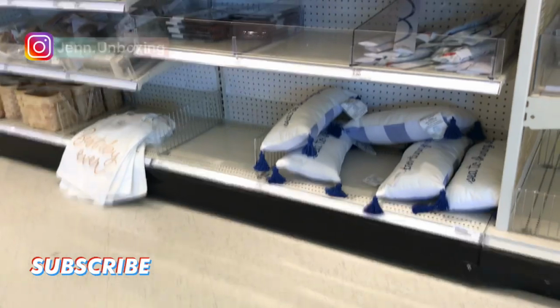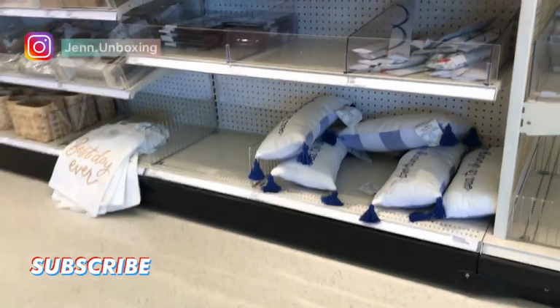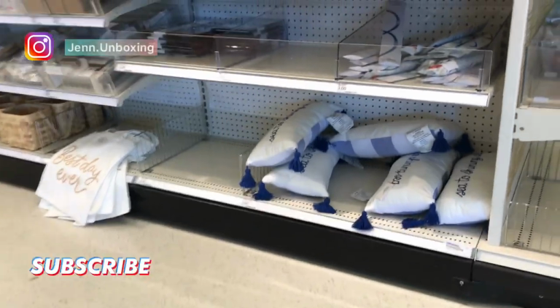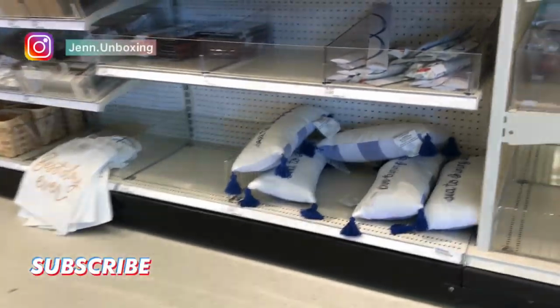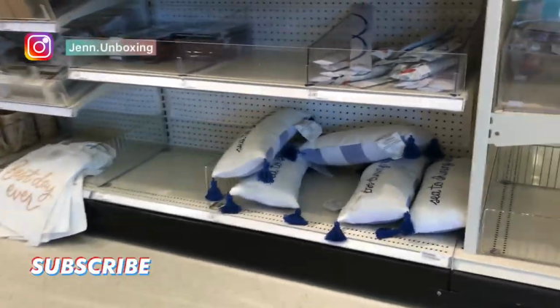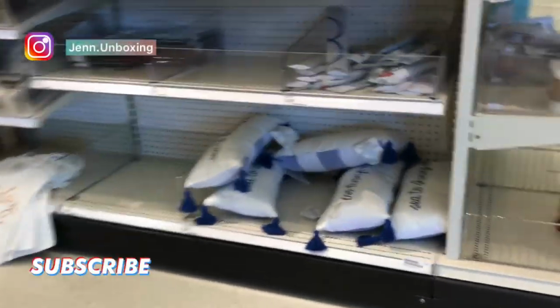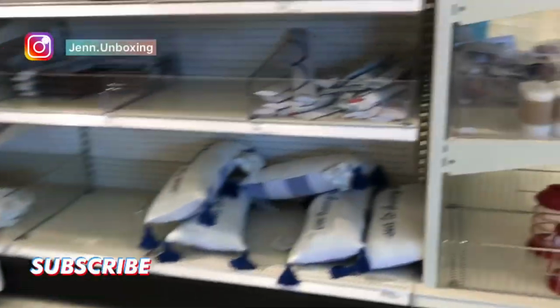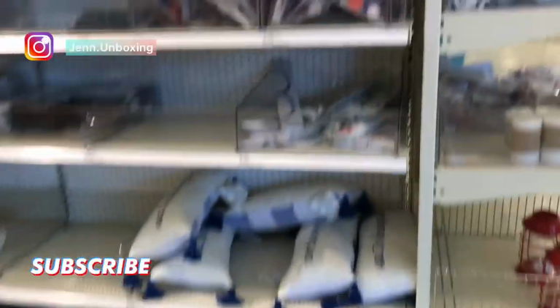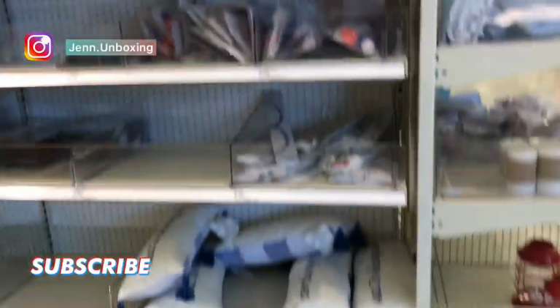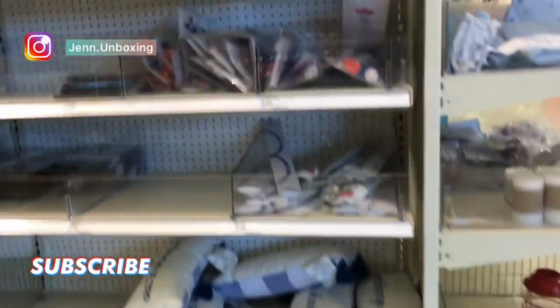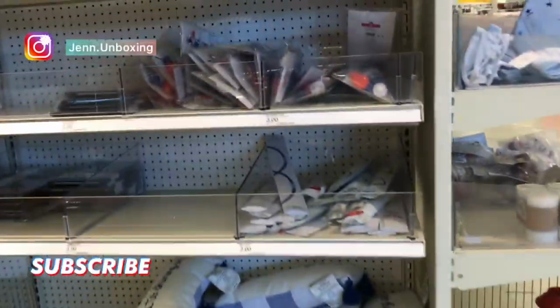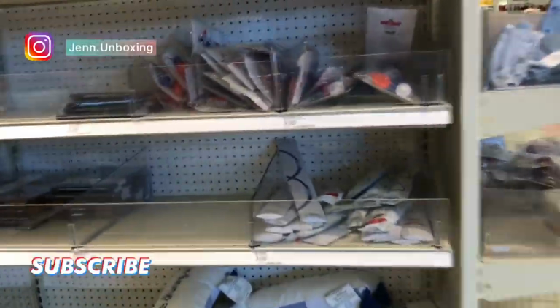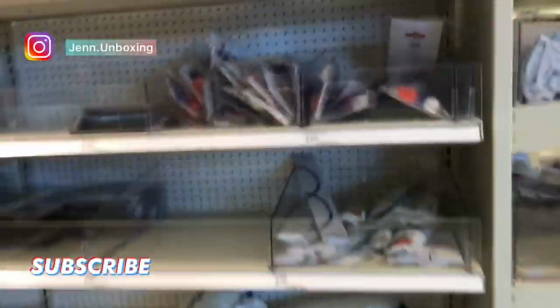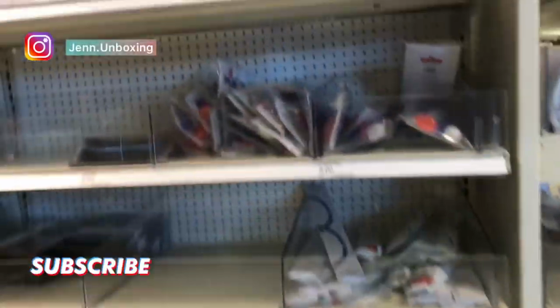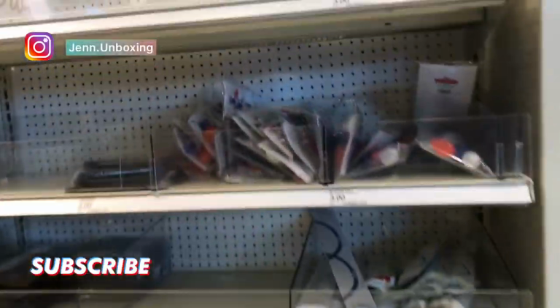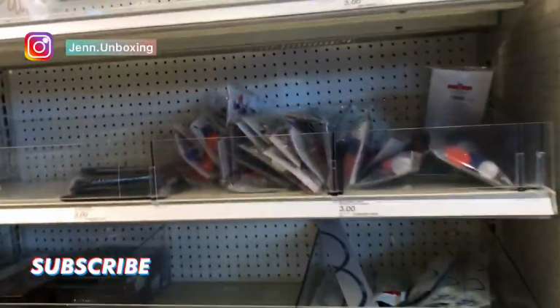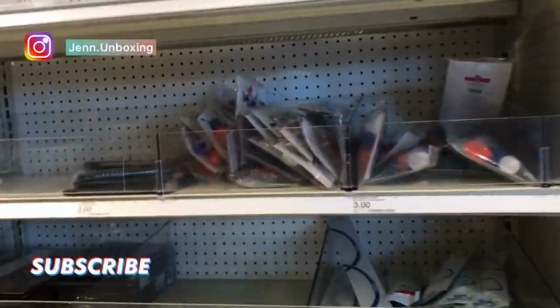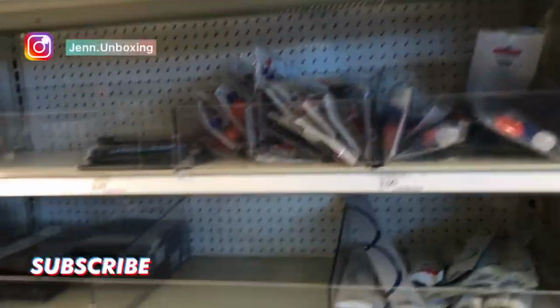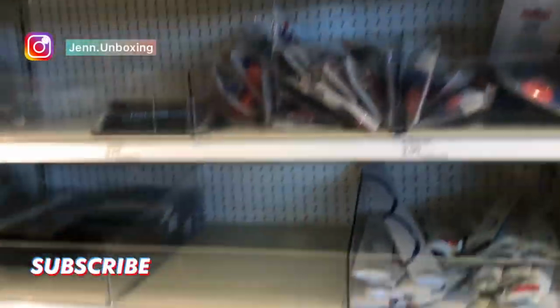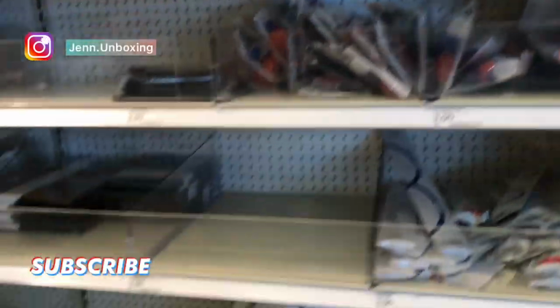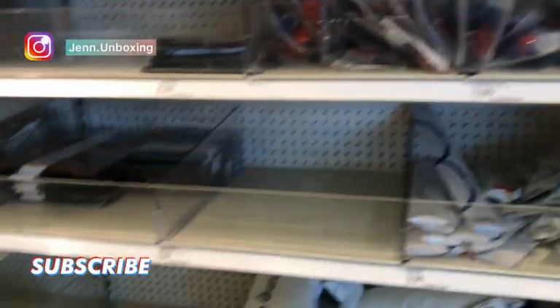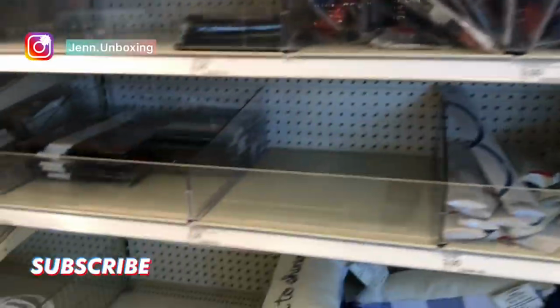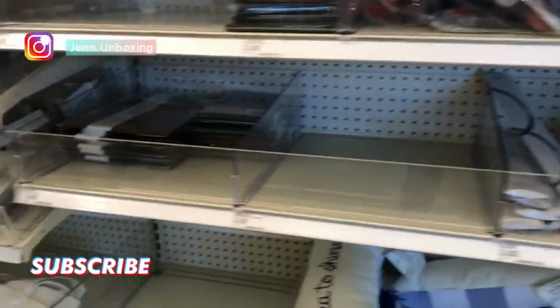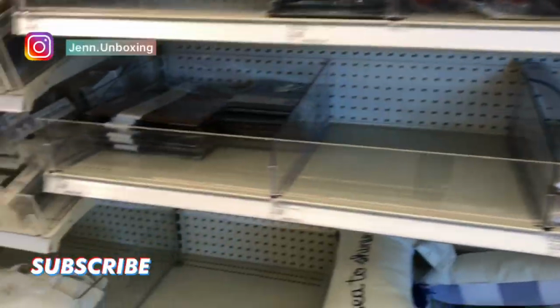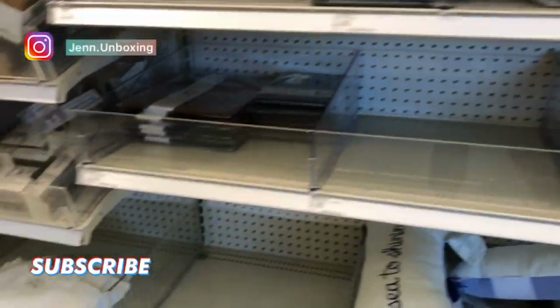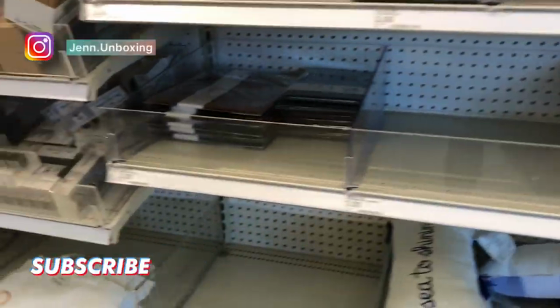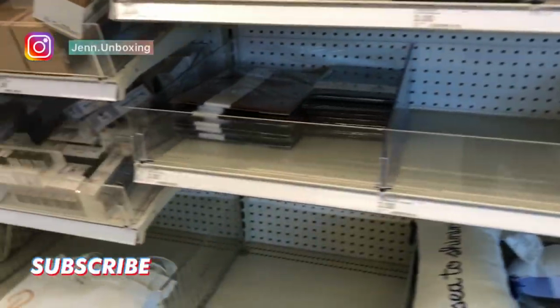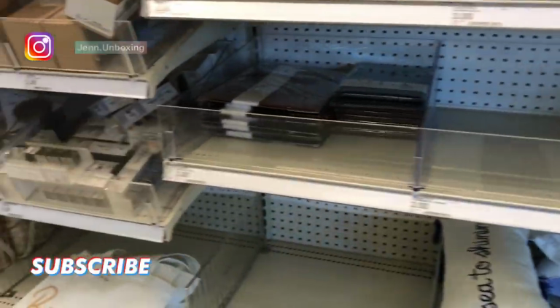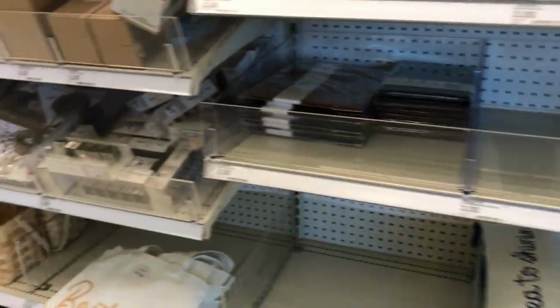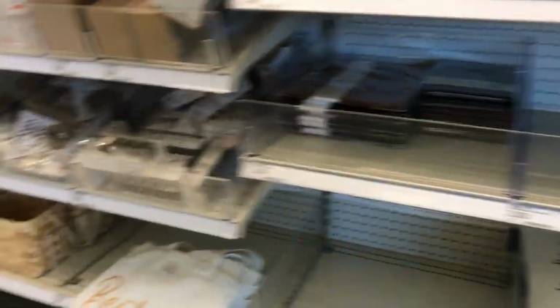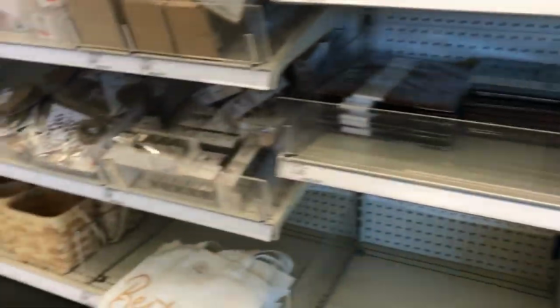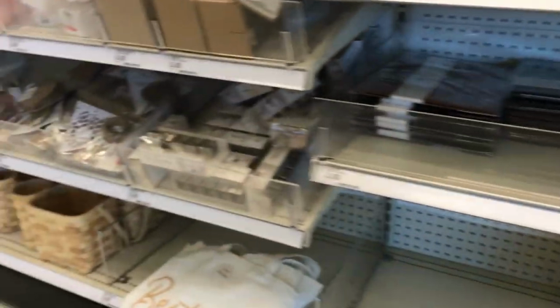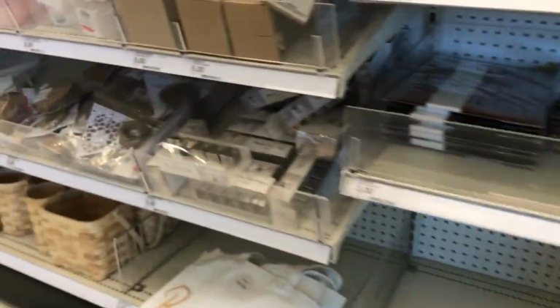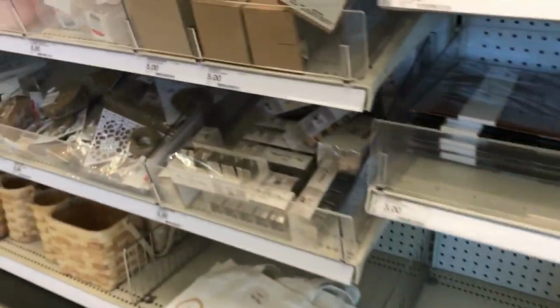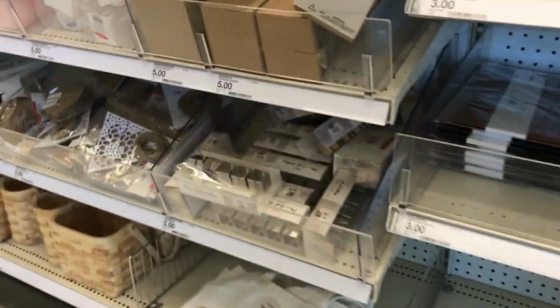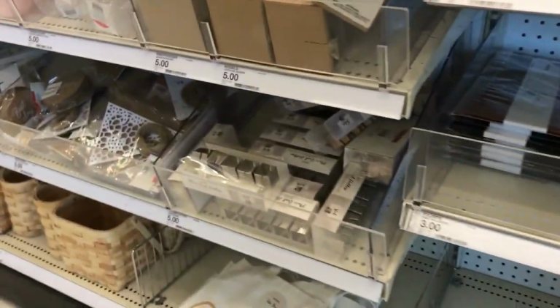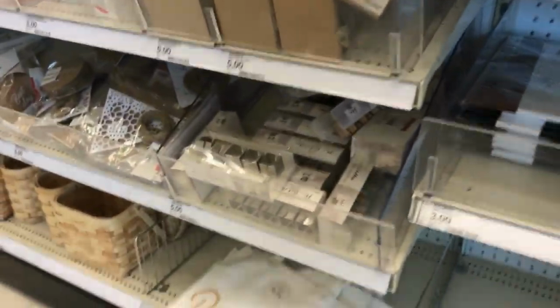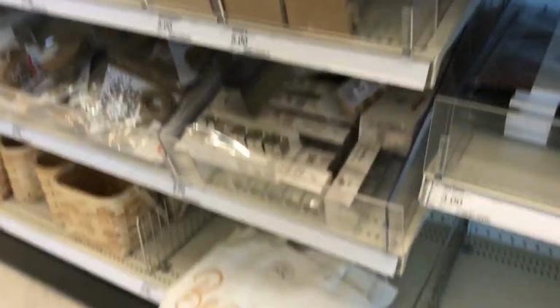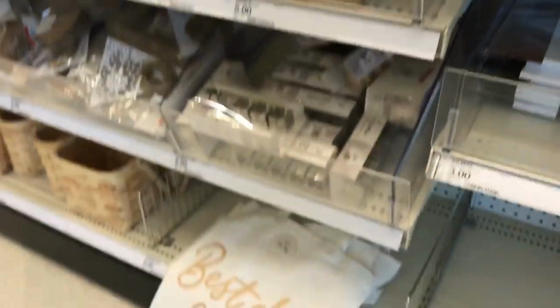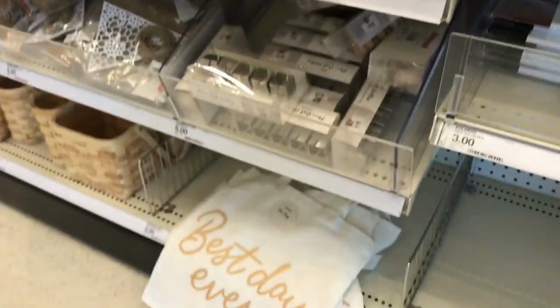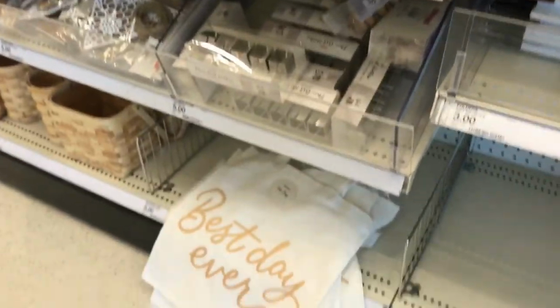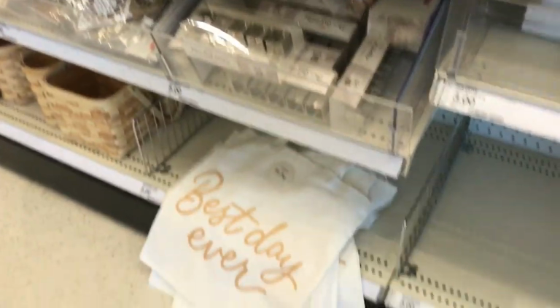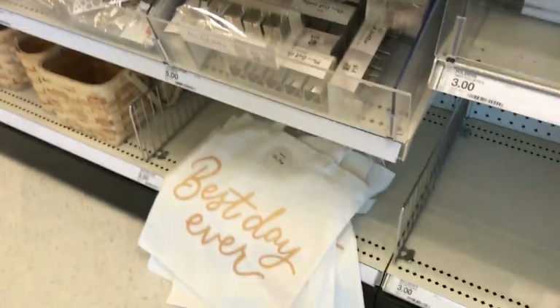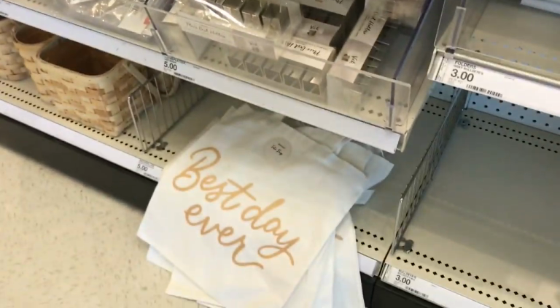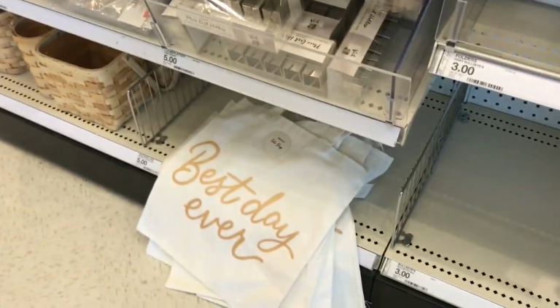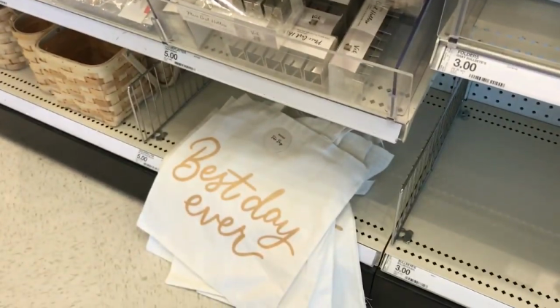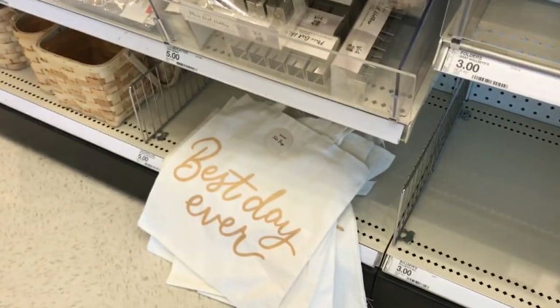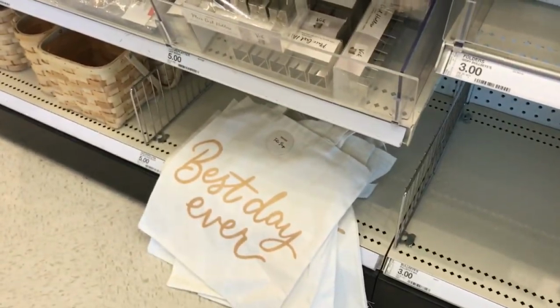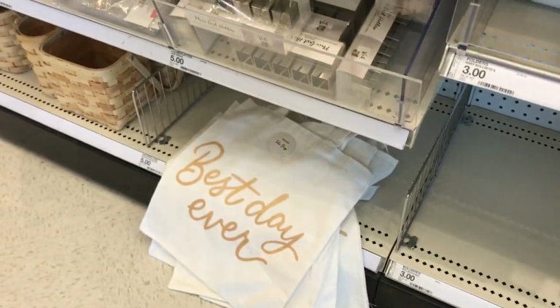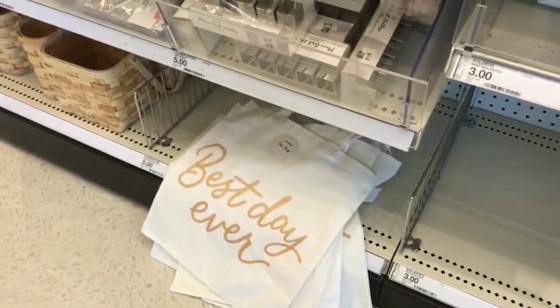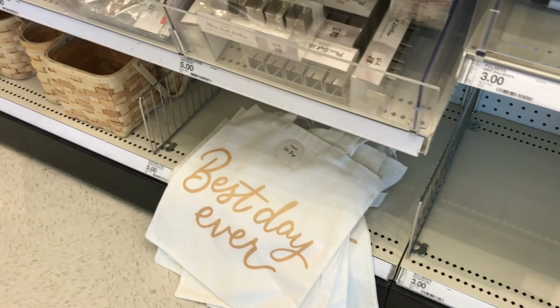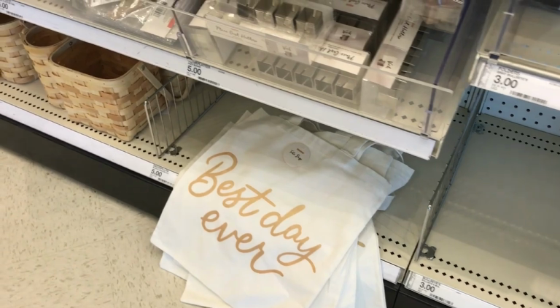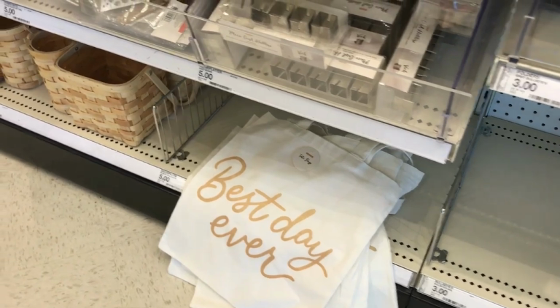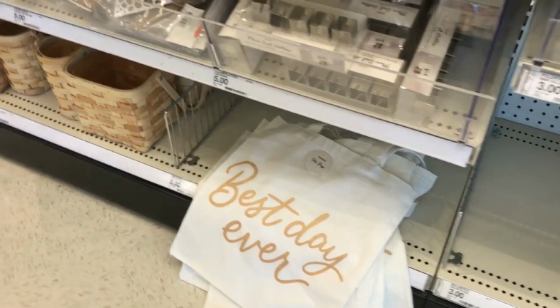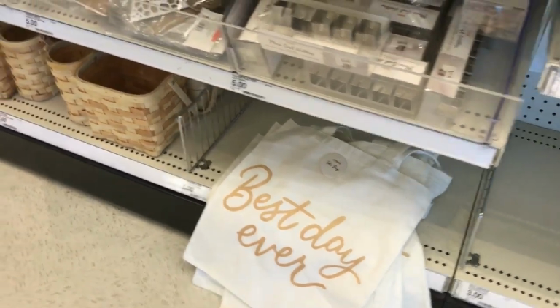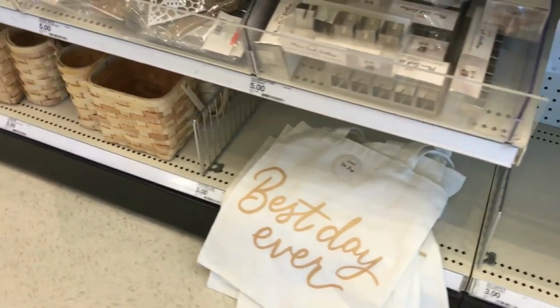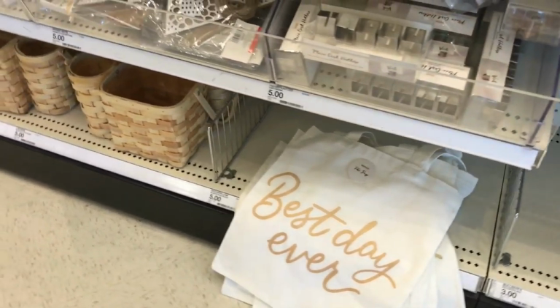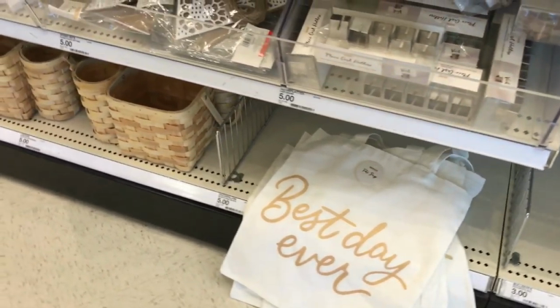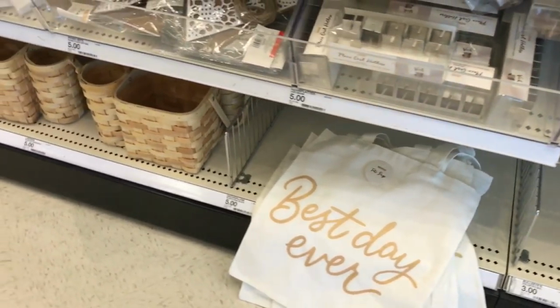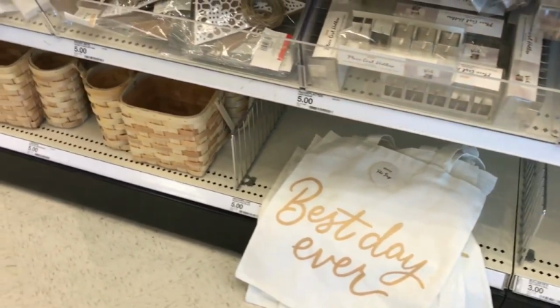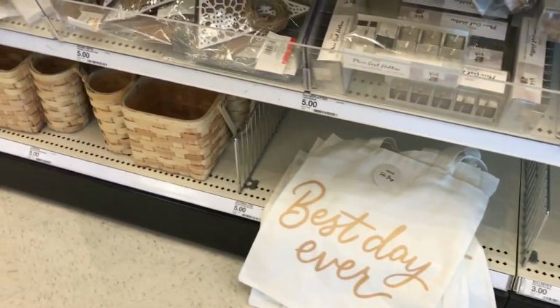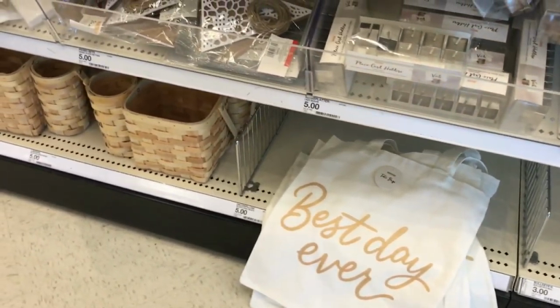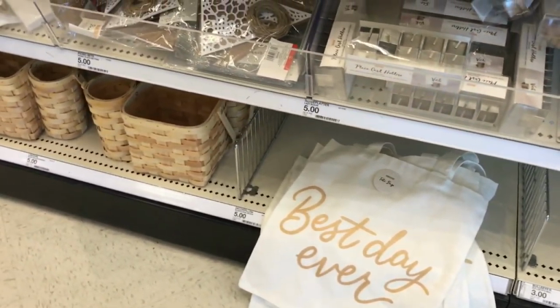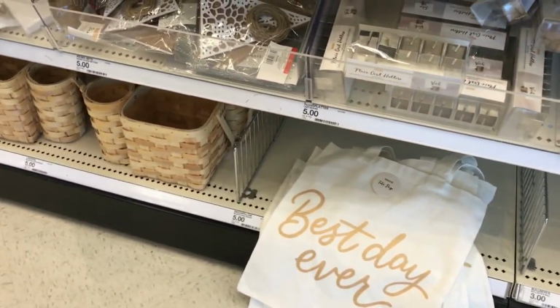Hey guys, welcome back to a Bullseye mini vlog. This store was stocked up so I thought I'd share.